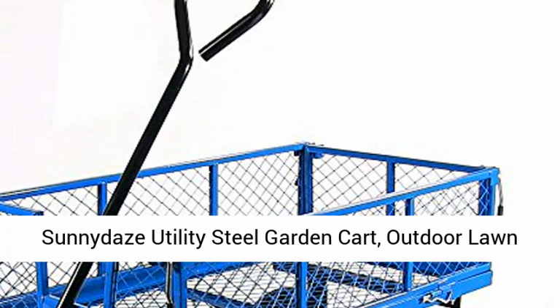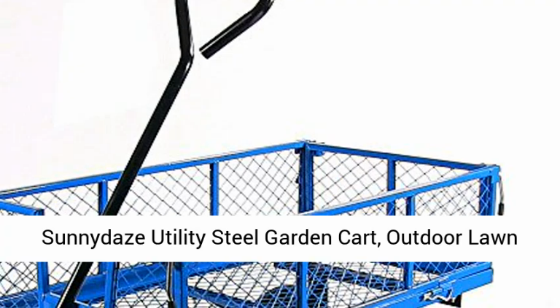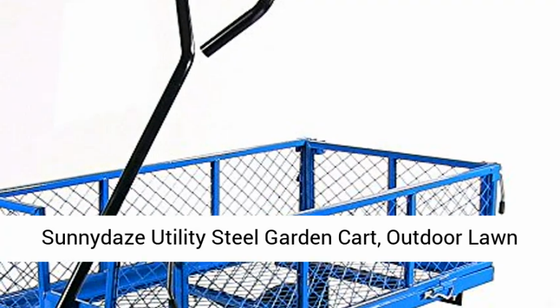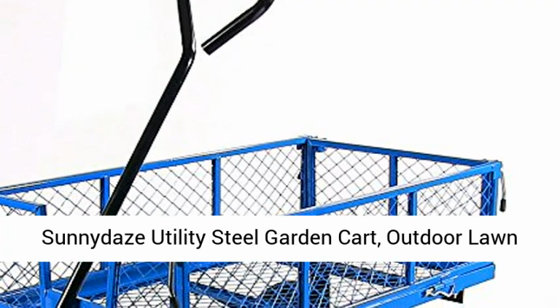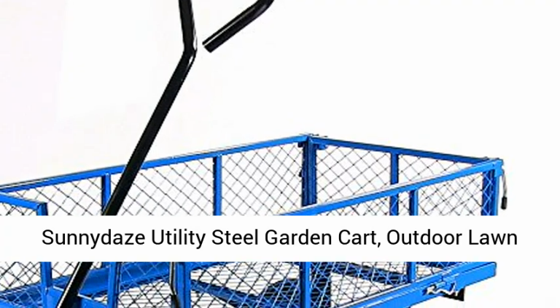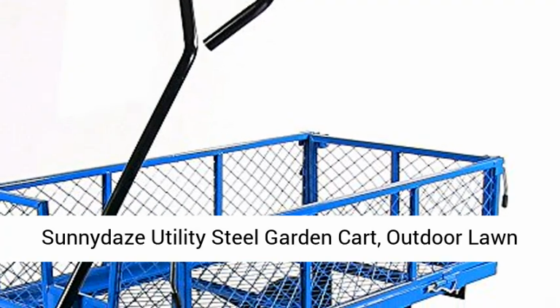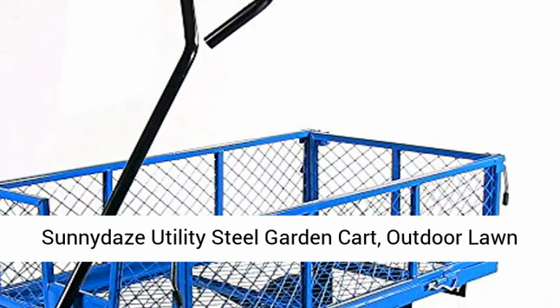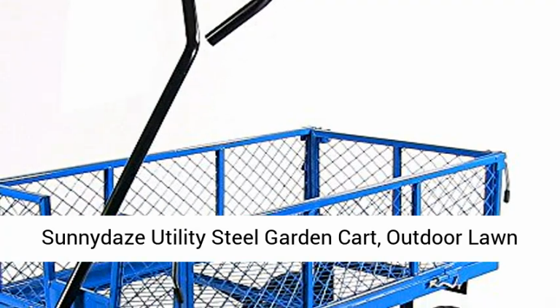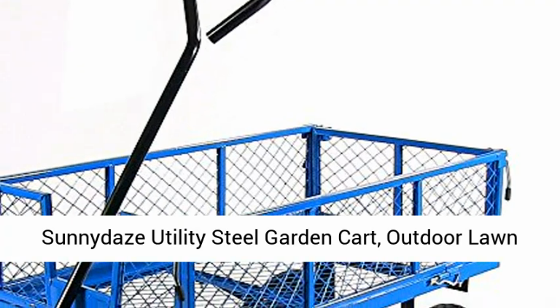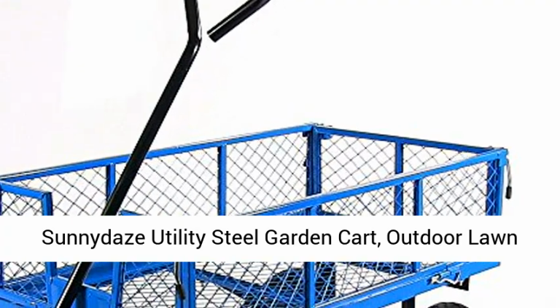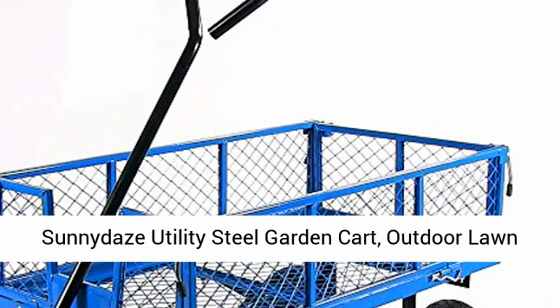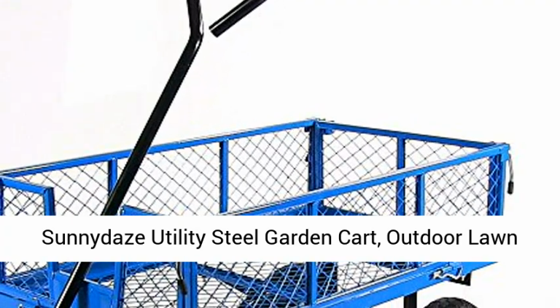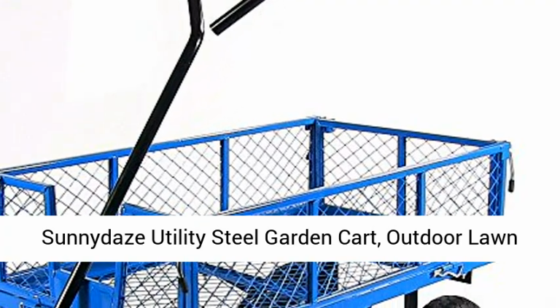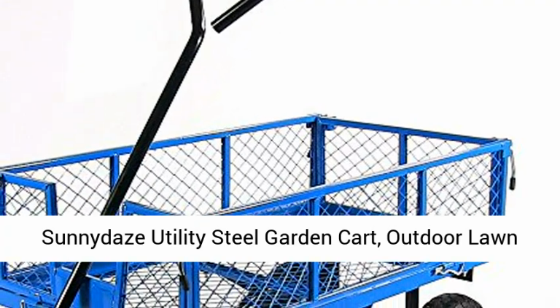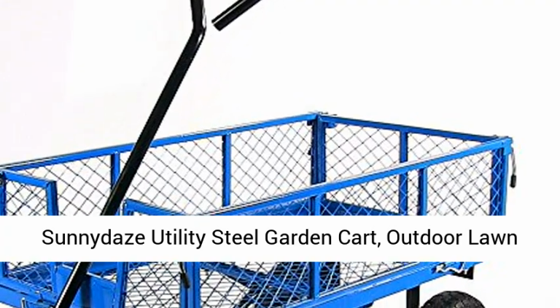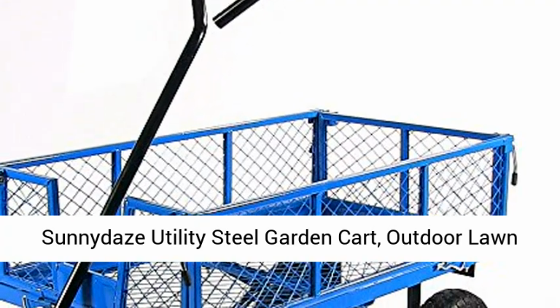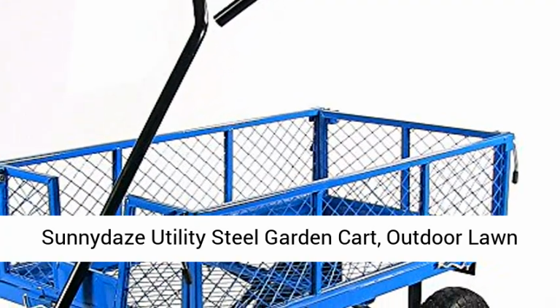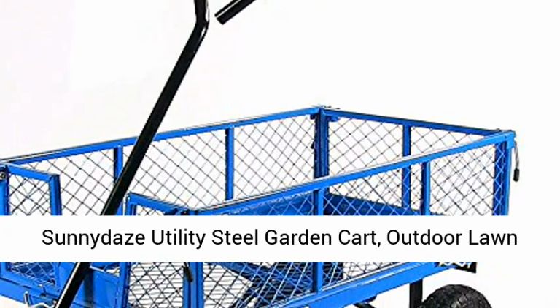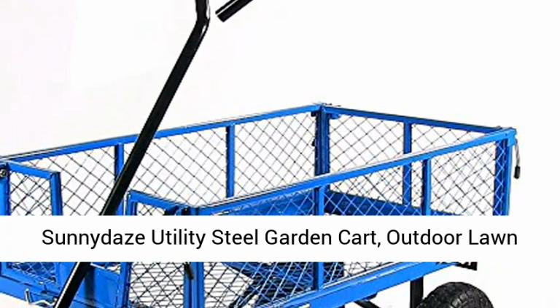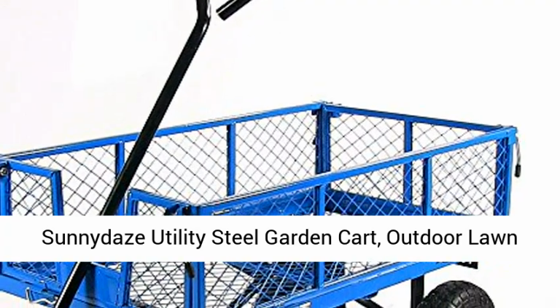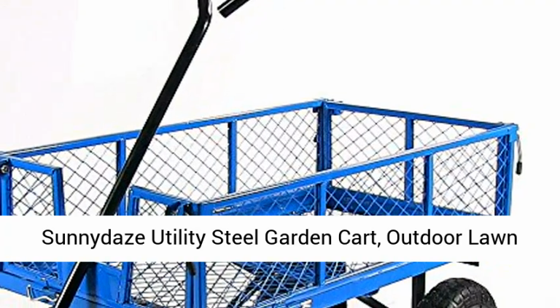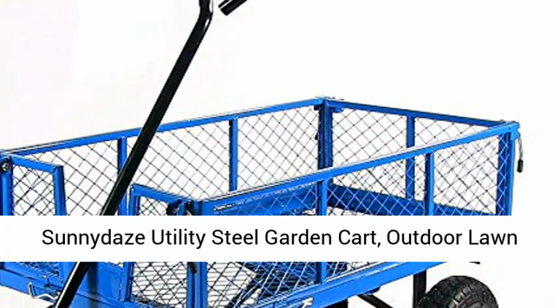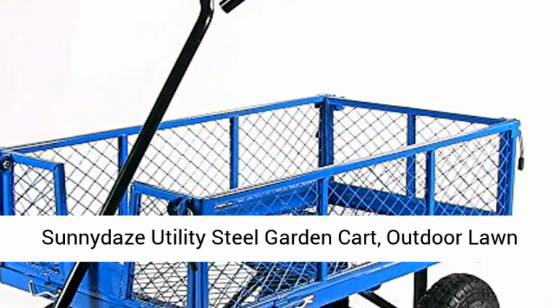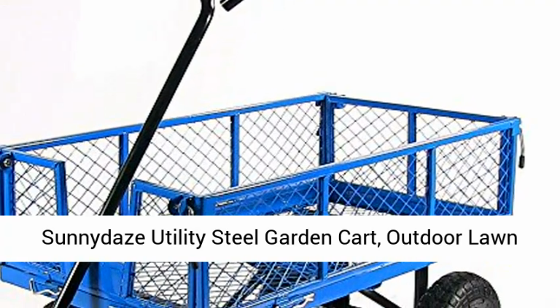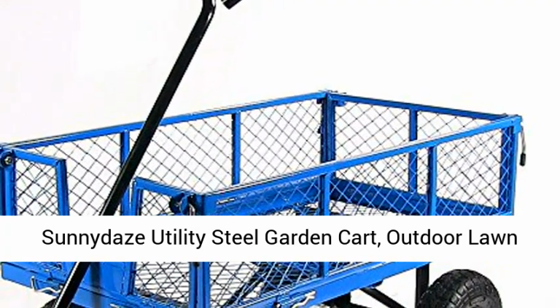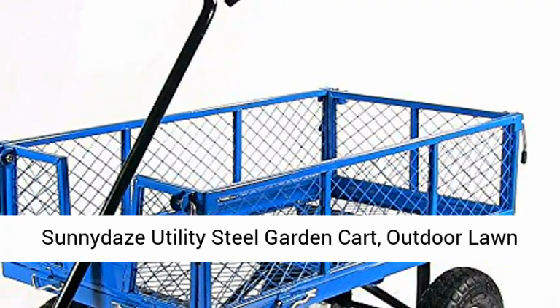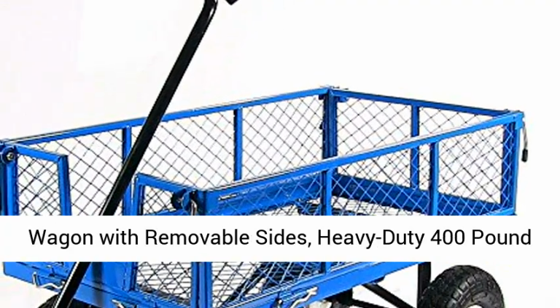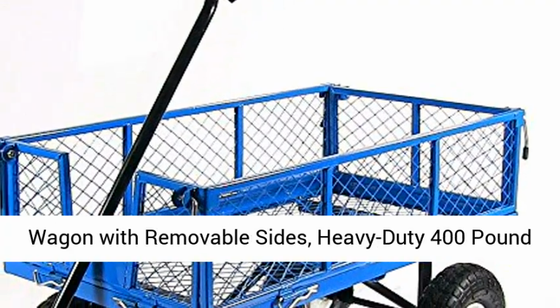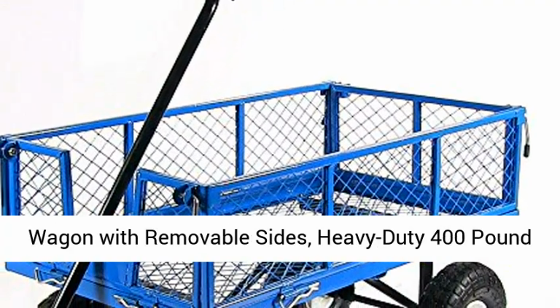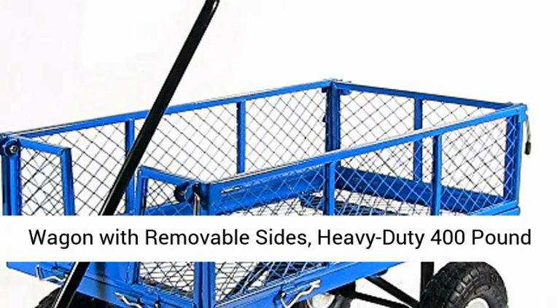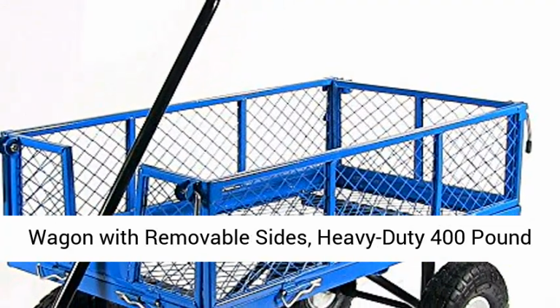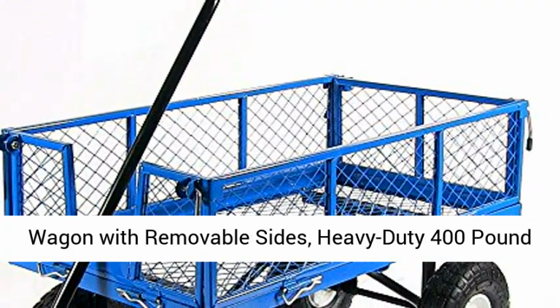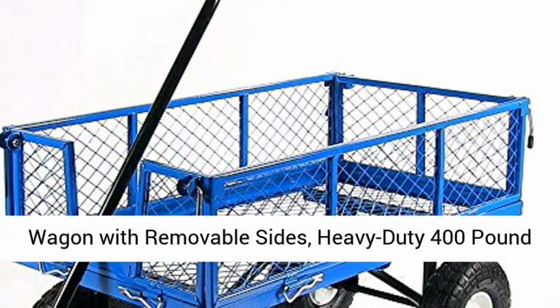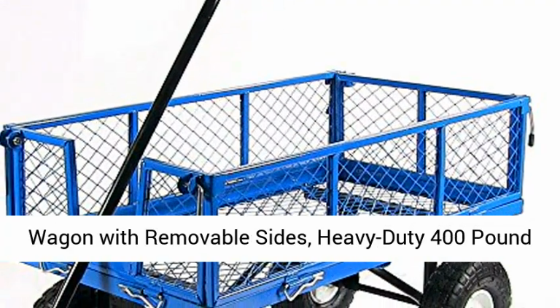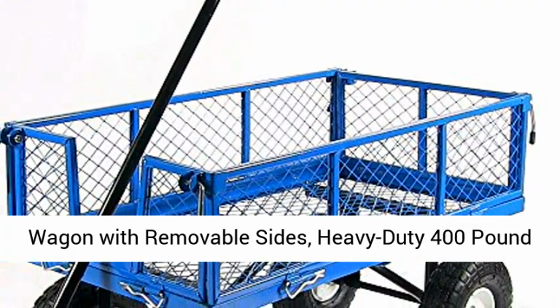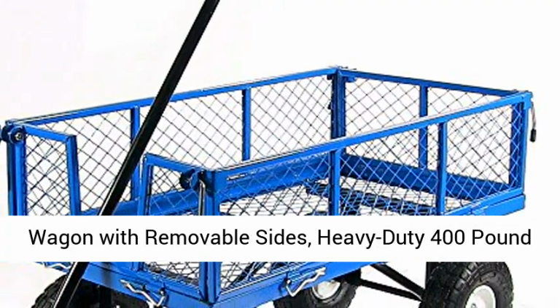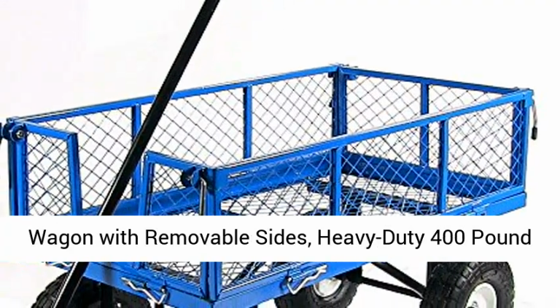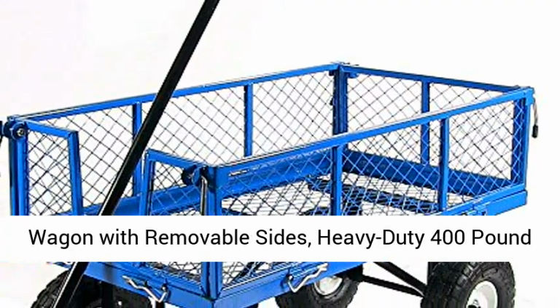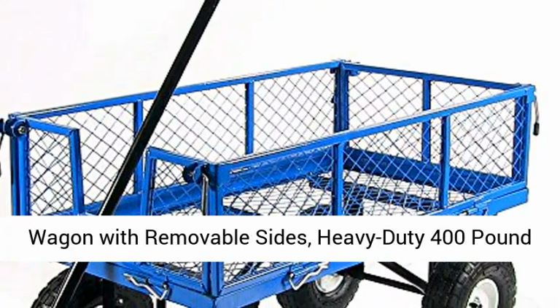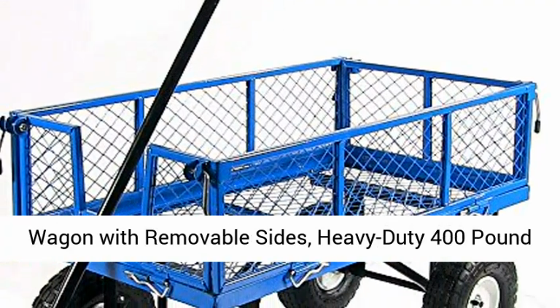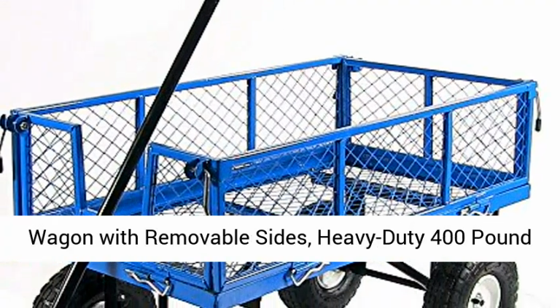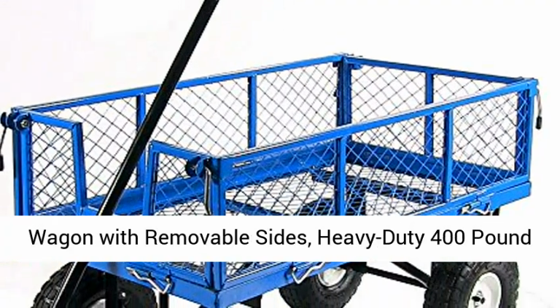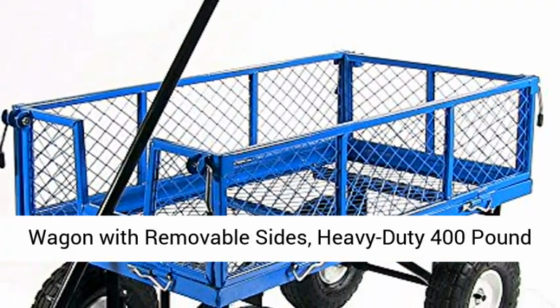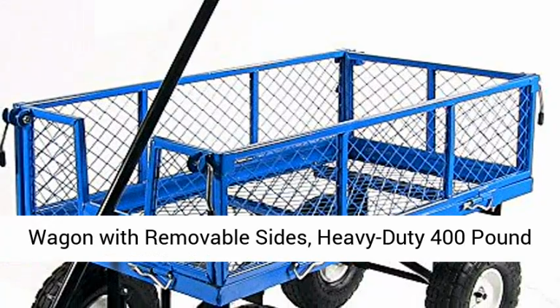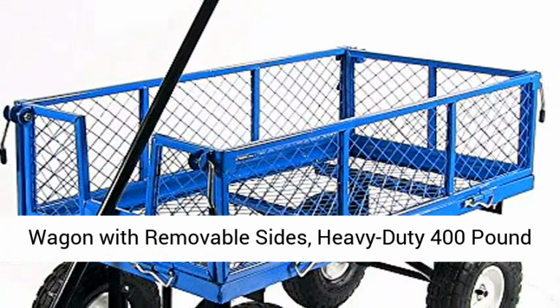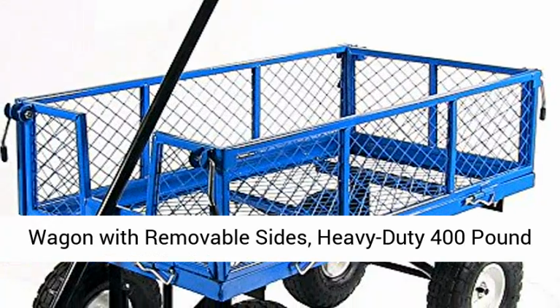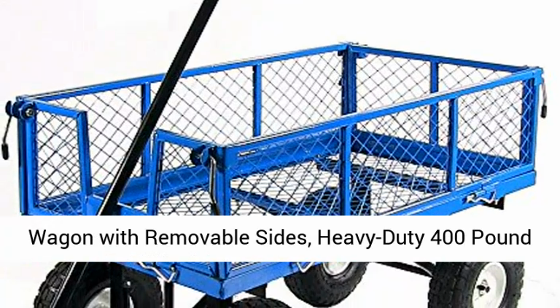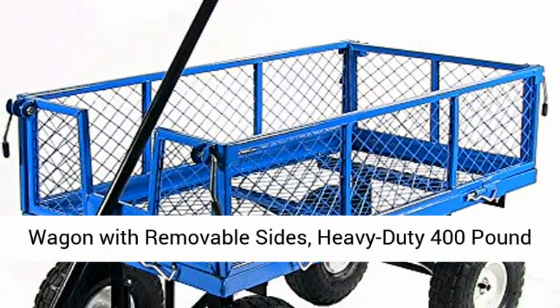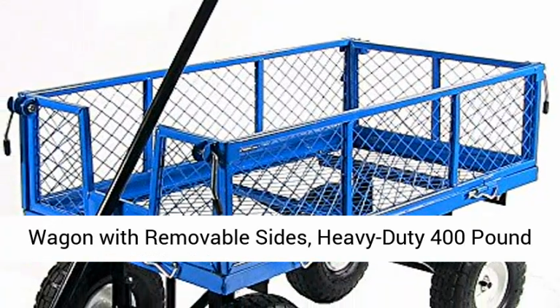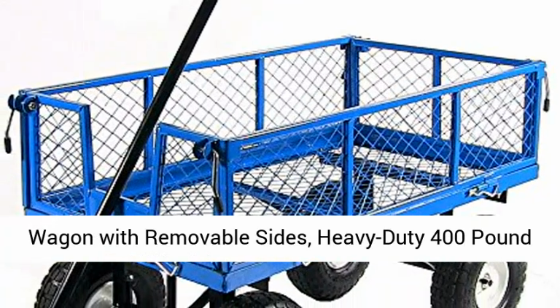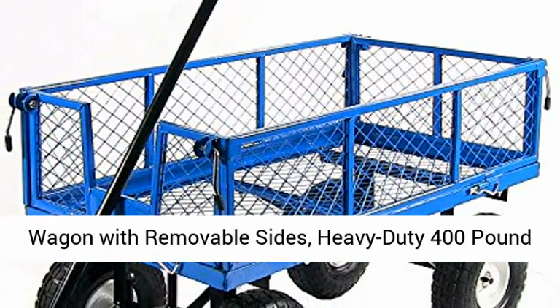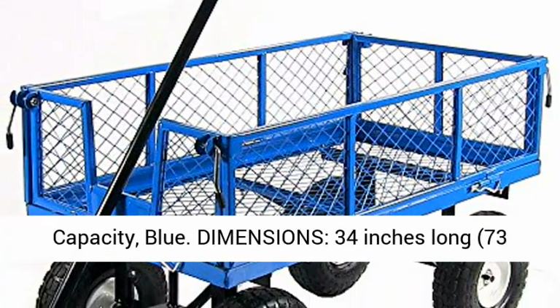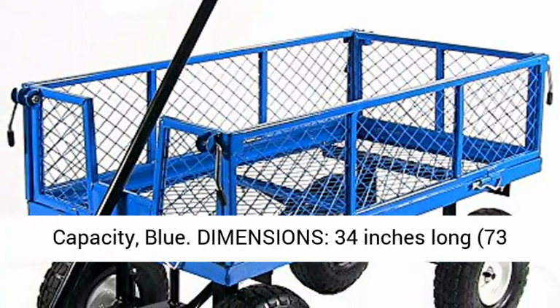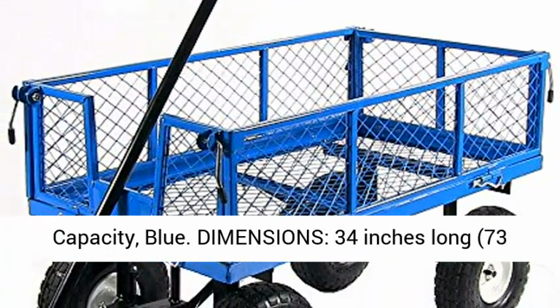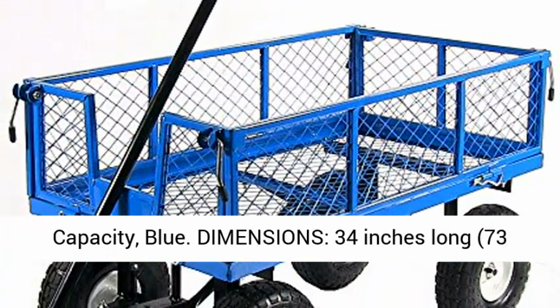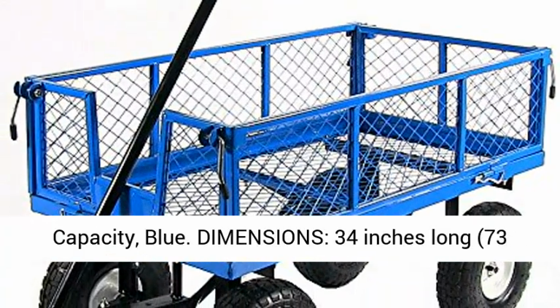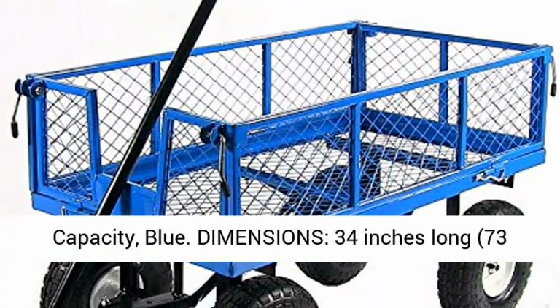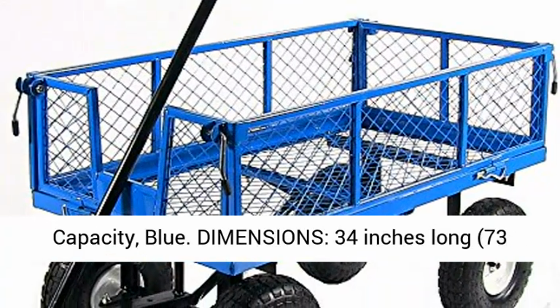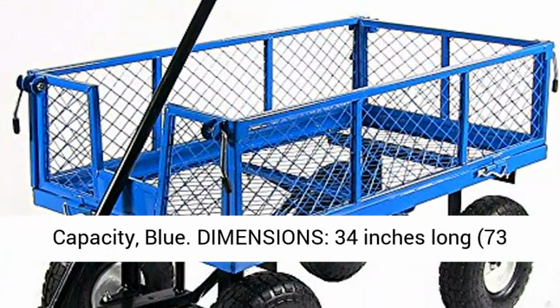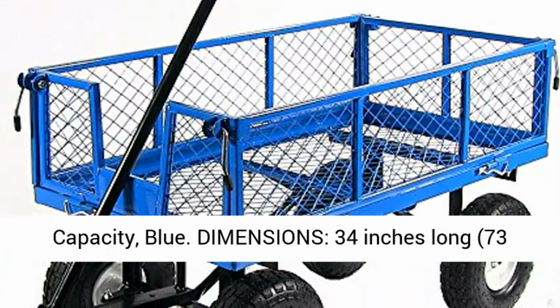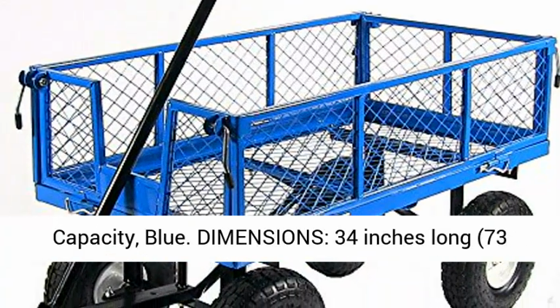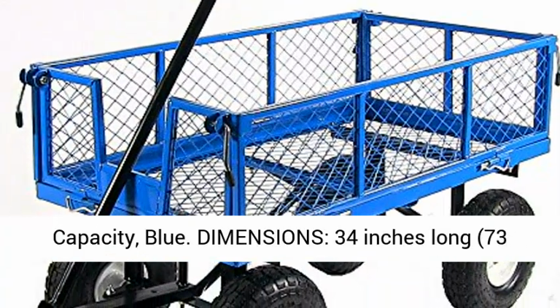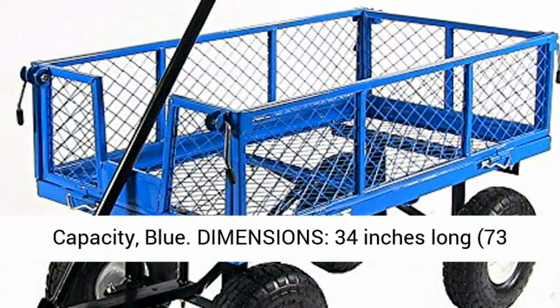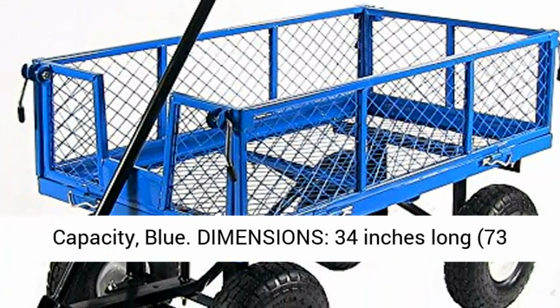Sun Nita's Utility Steel Garden Cart, Outdoor Lawn Wagon with Removable Sides, Heavy Duty 400-pound capacity, Blue.